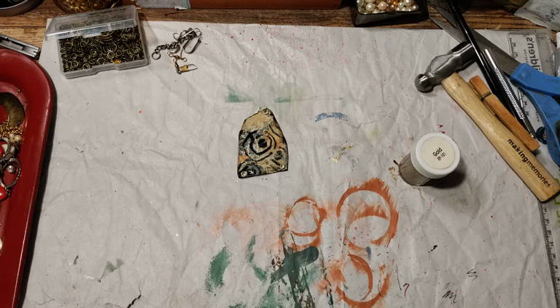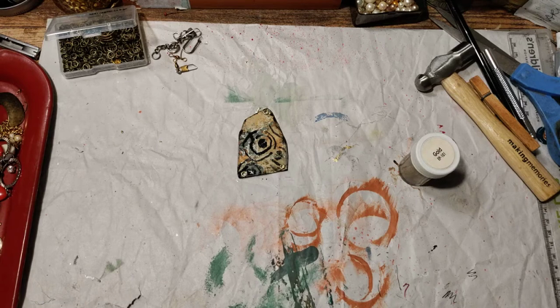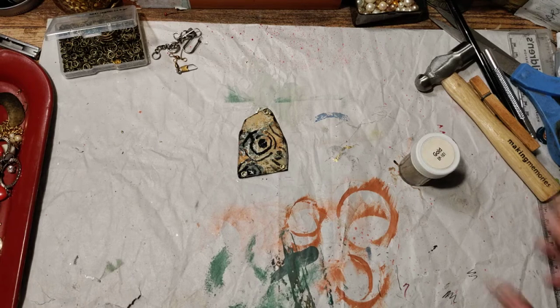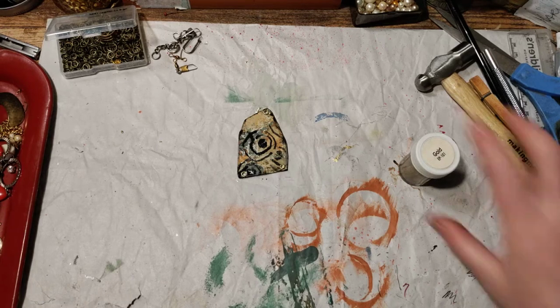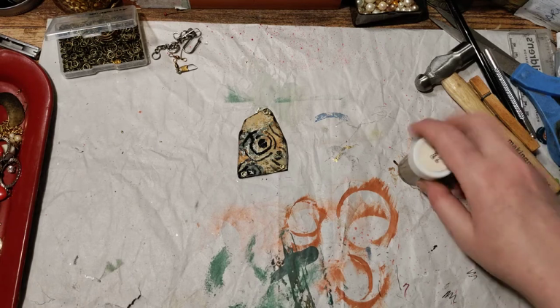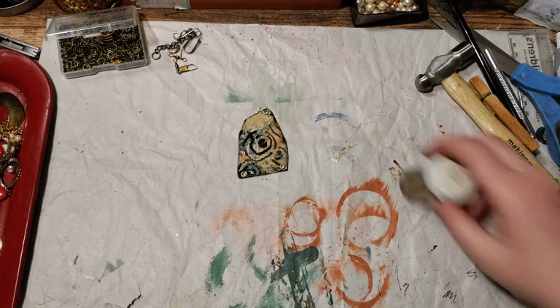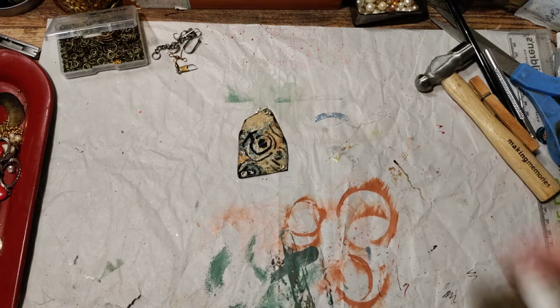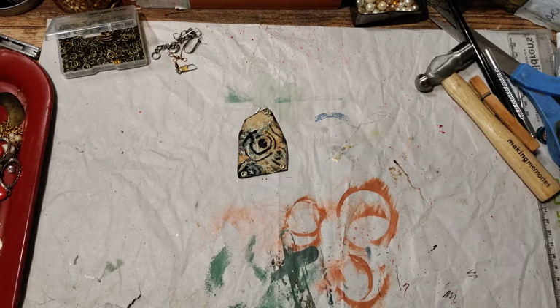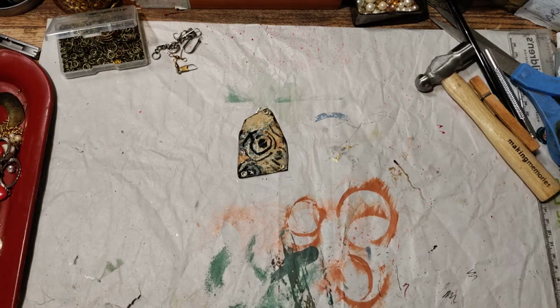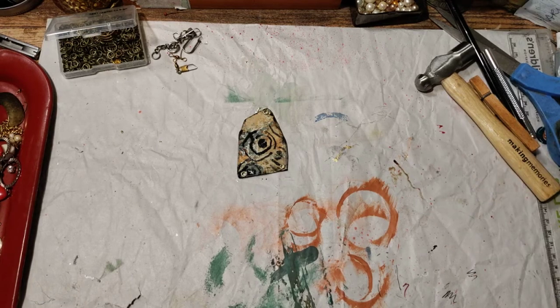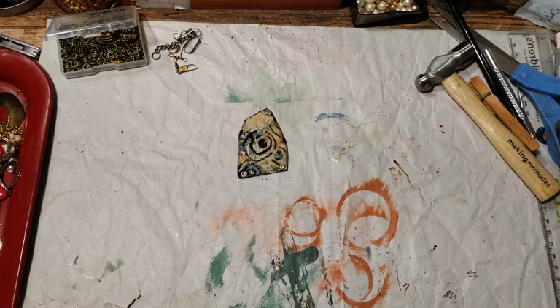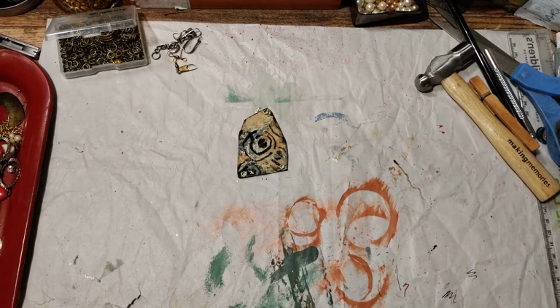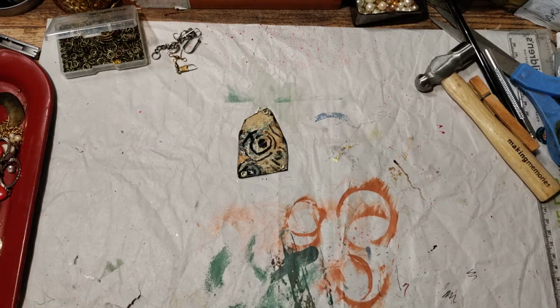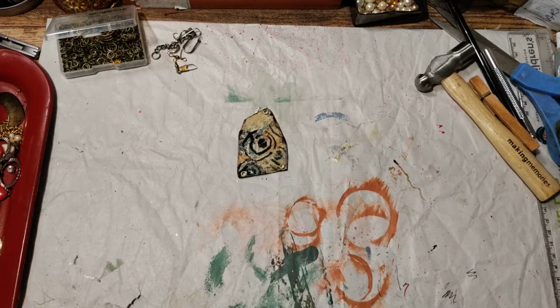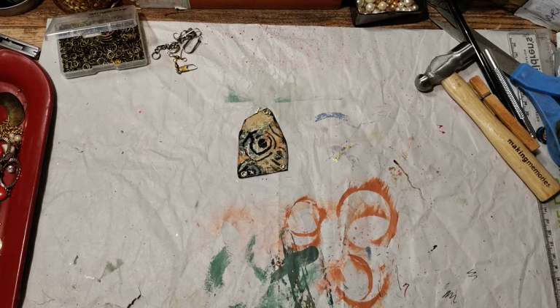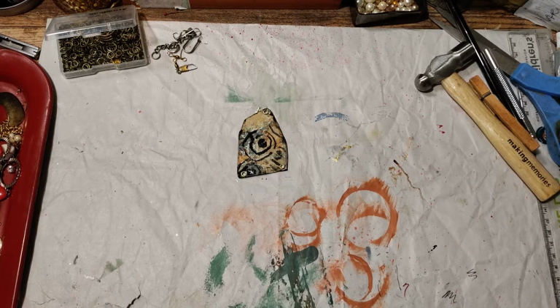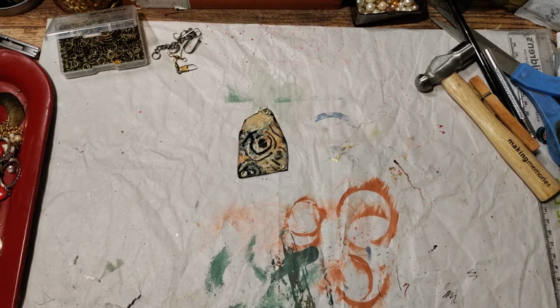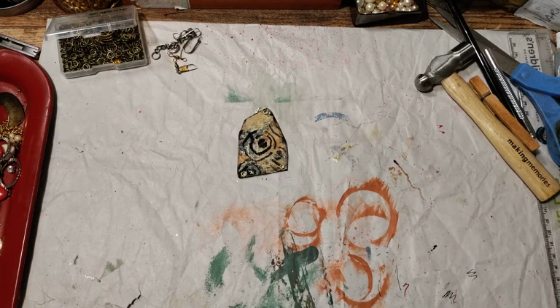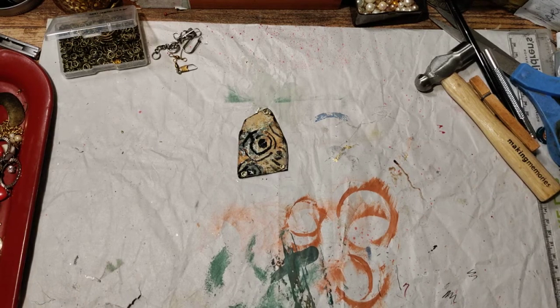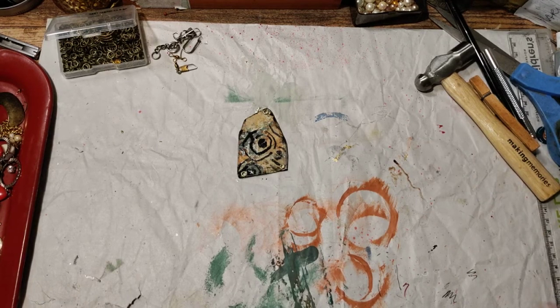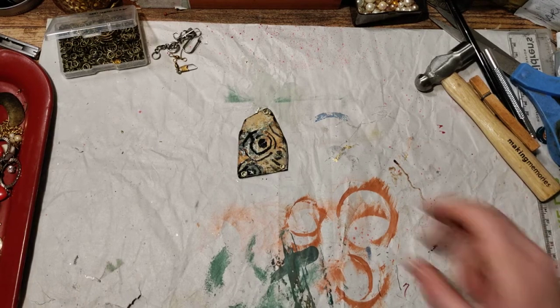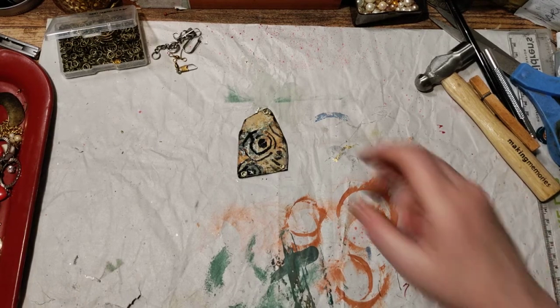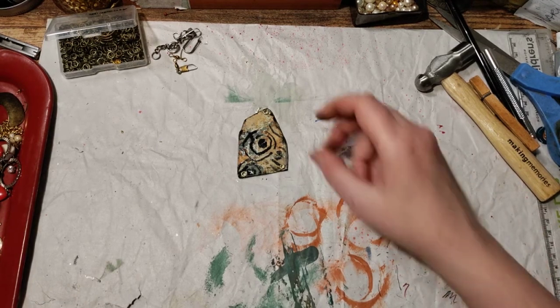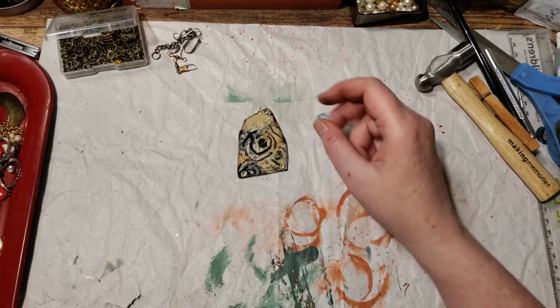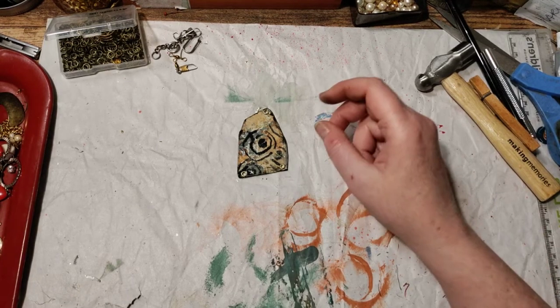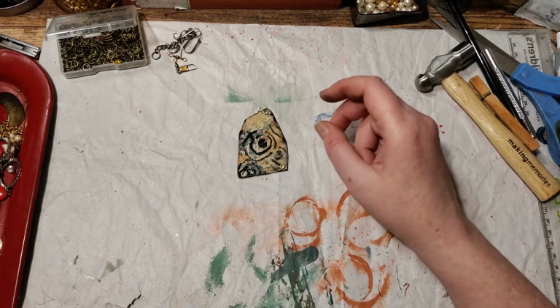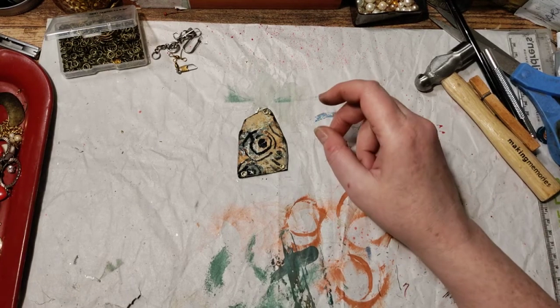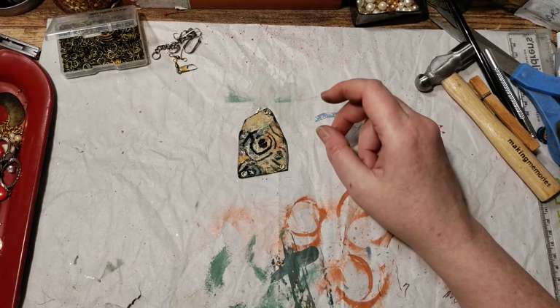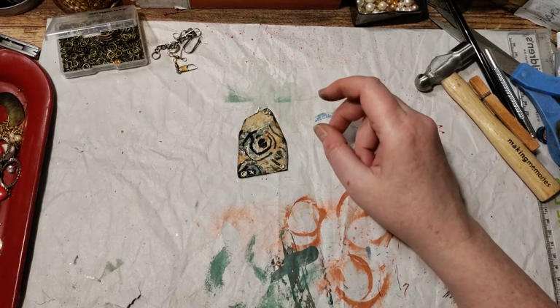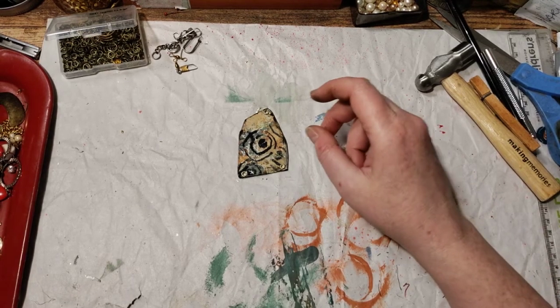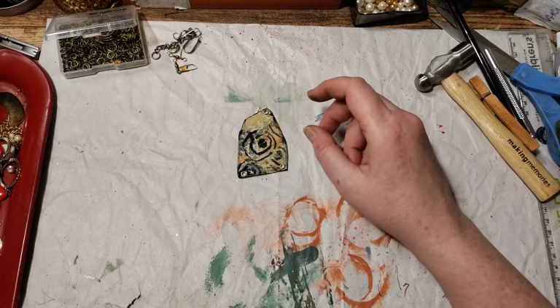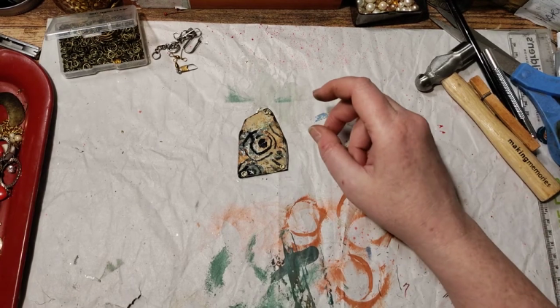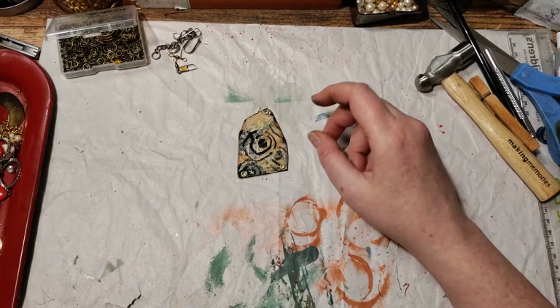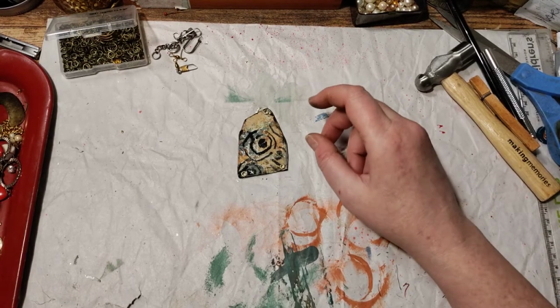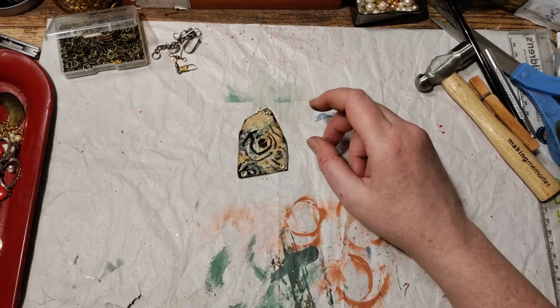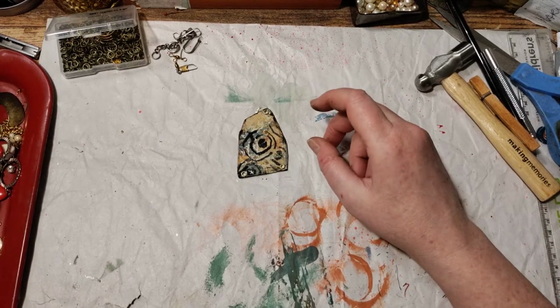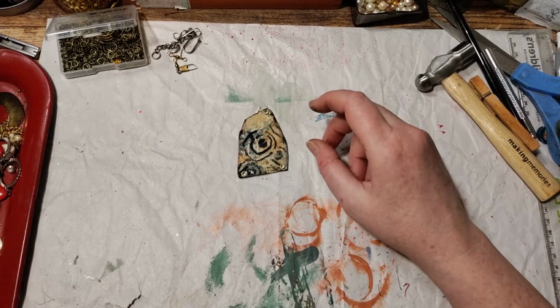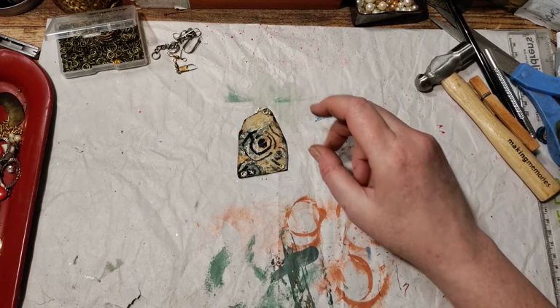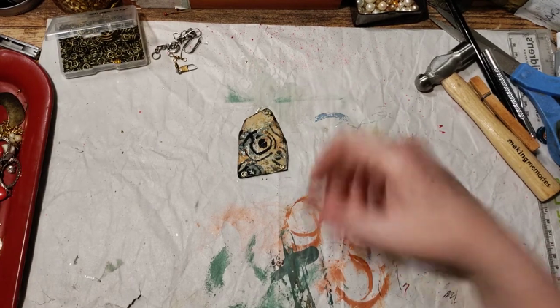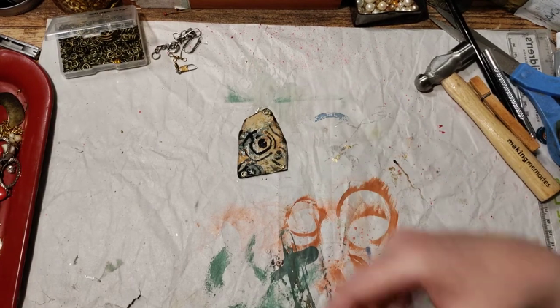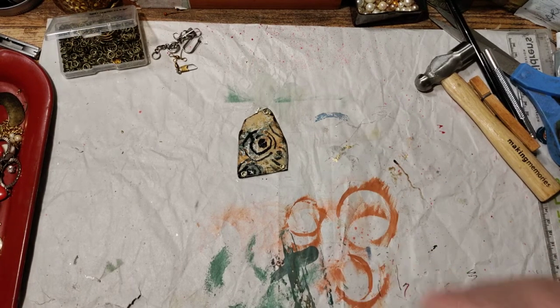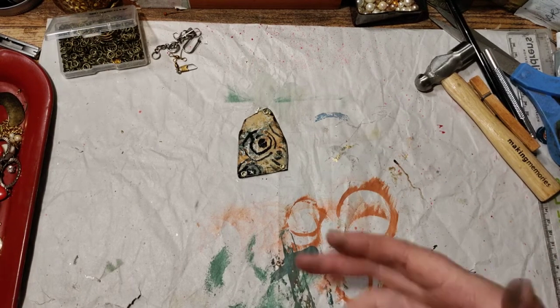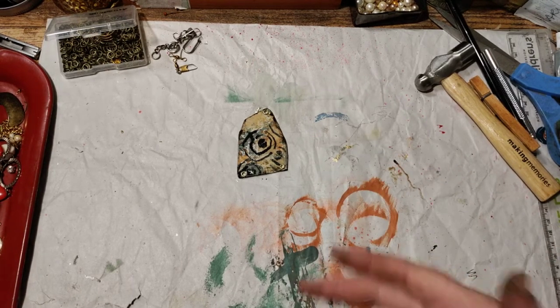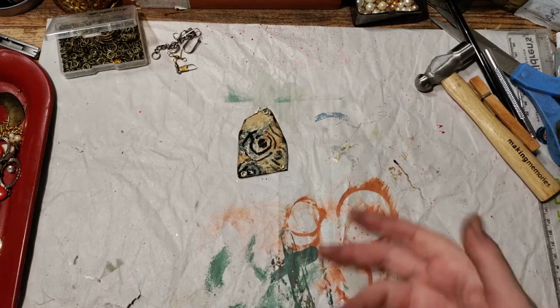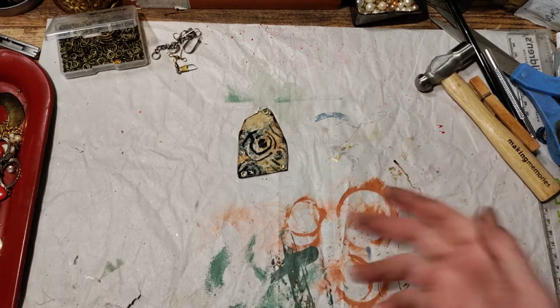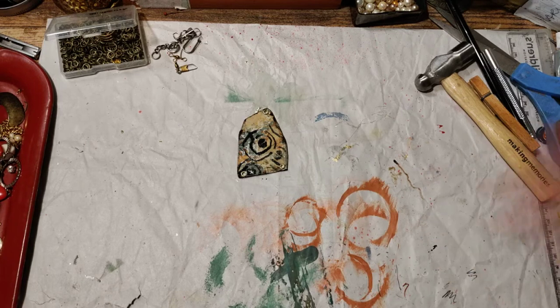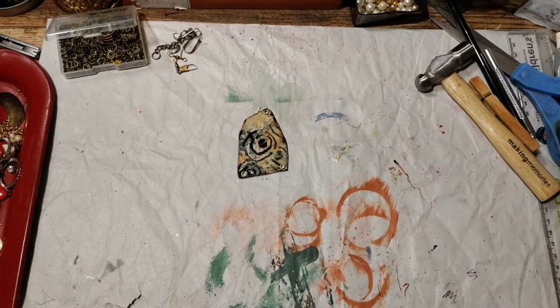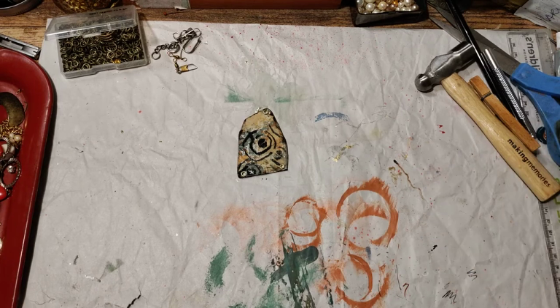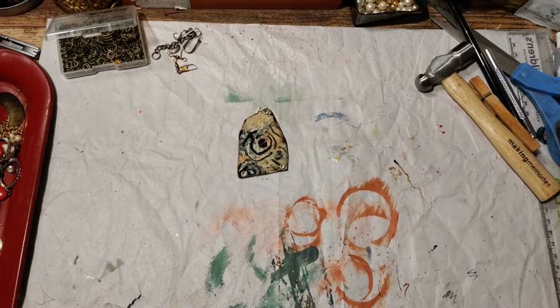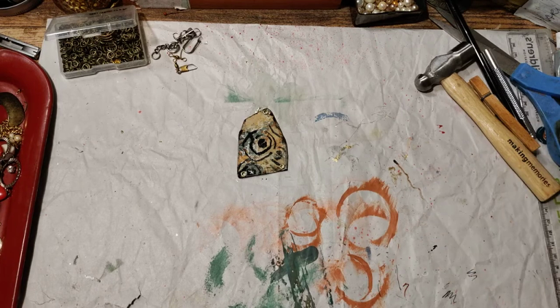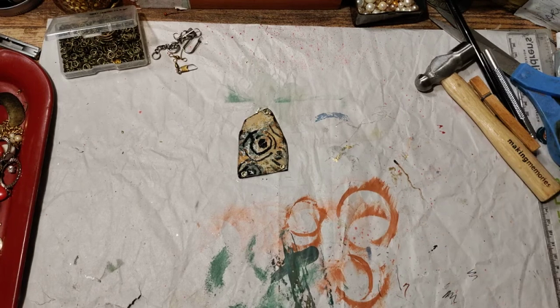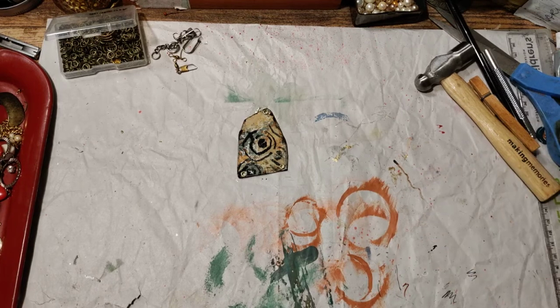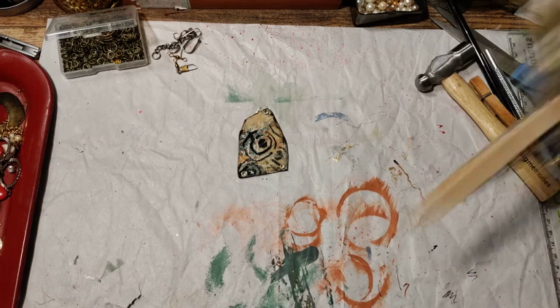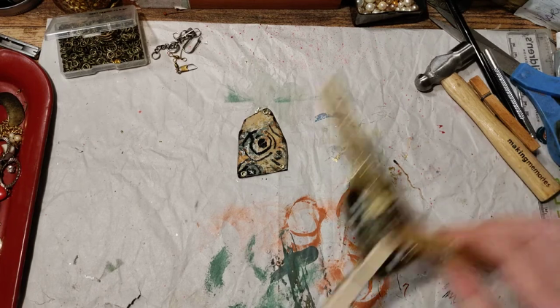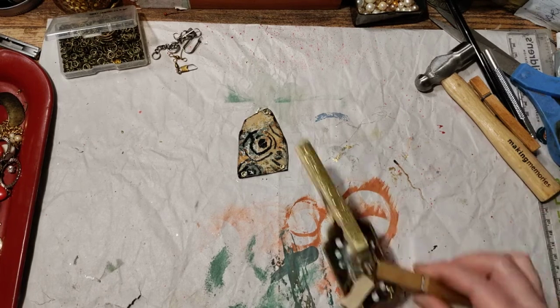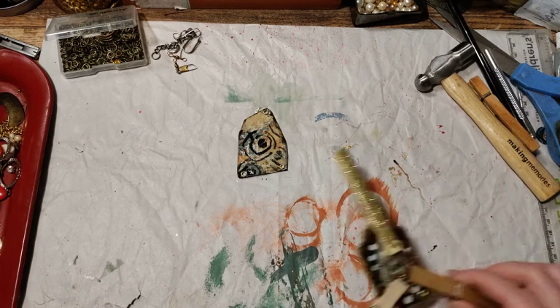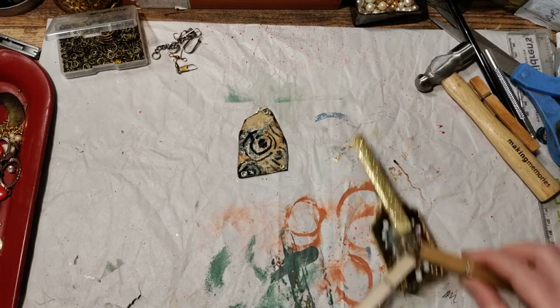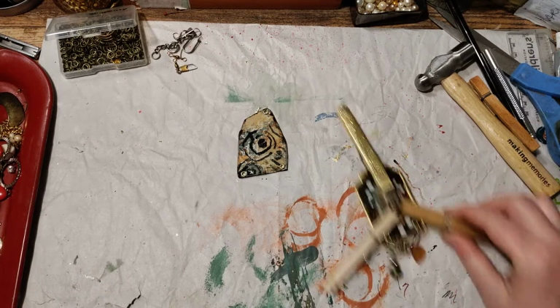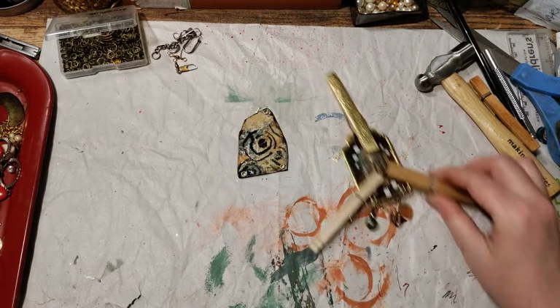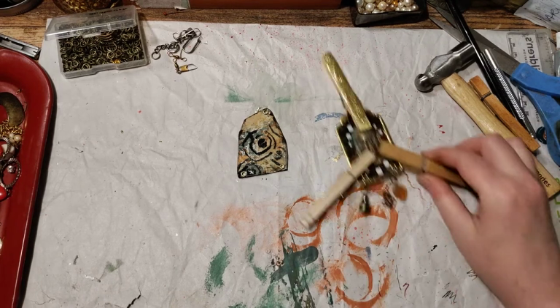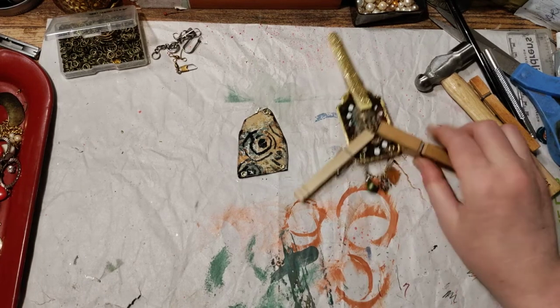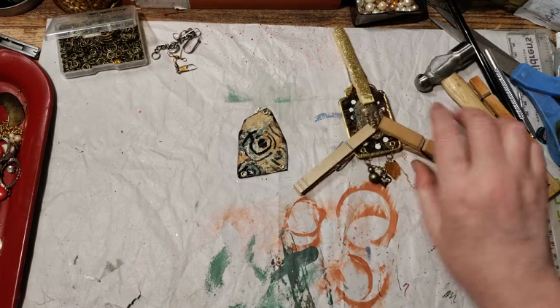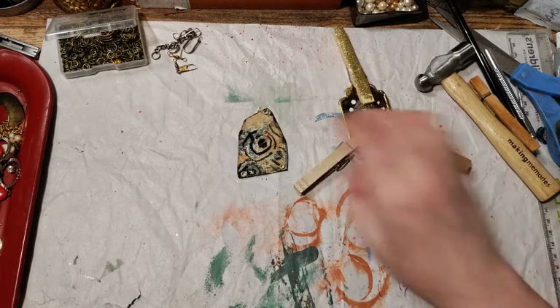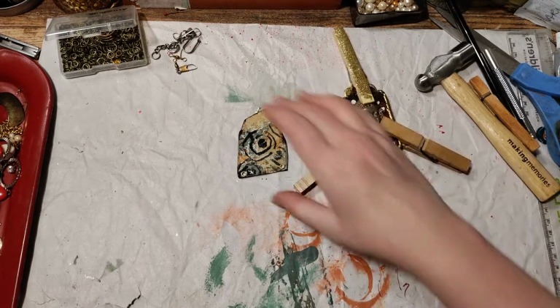Then you can add any focal point you want. I waited to do that until last so that I could clip it and have it dry.